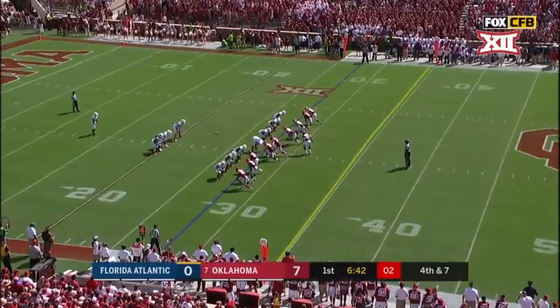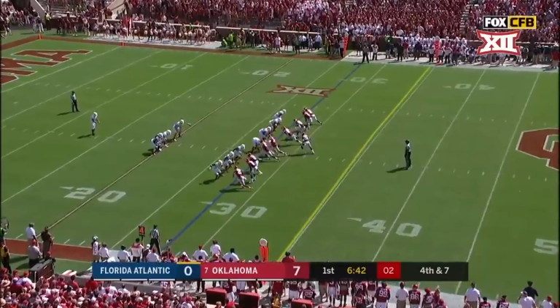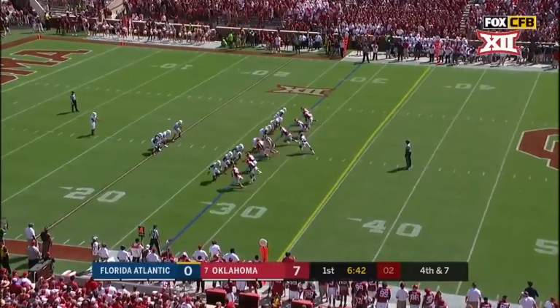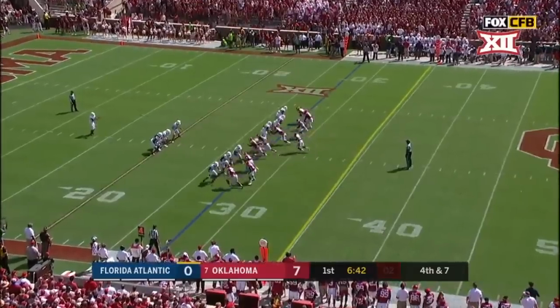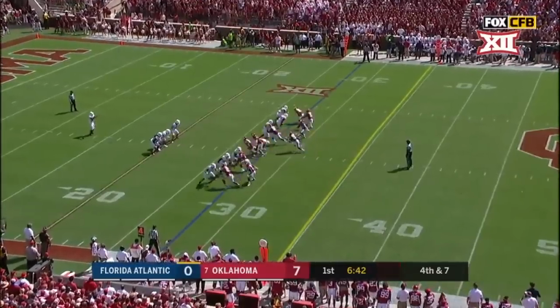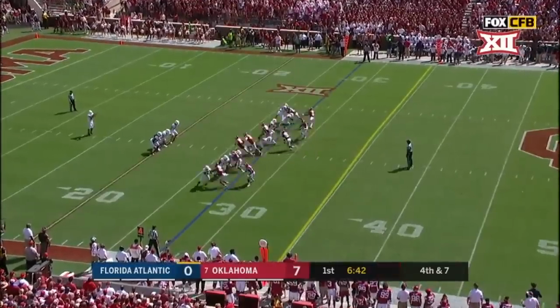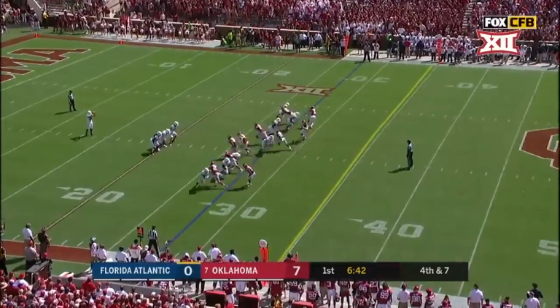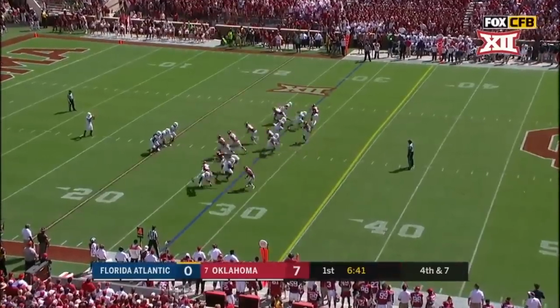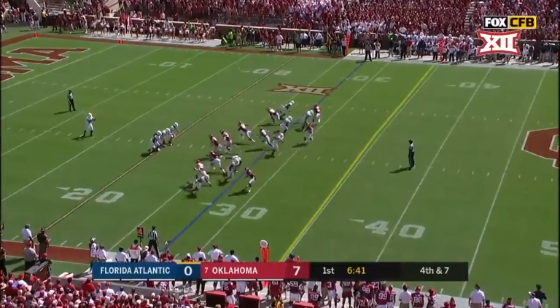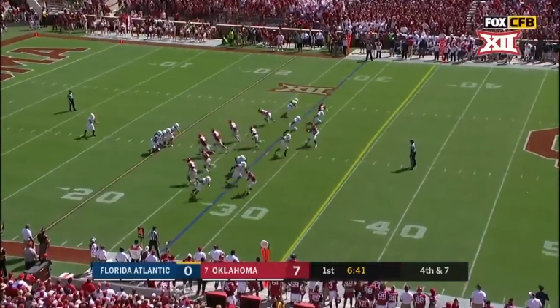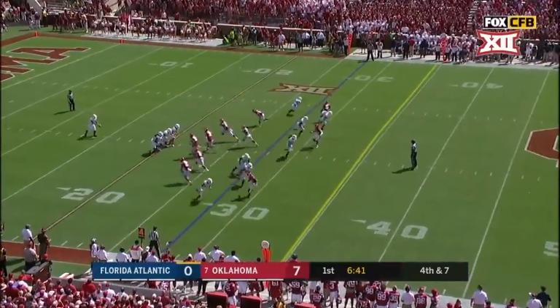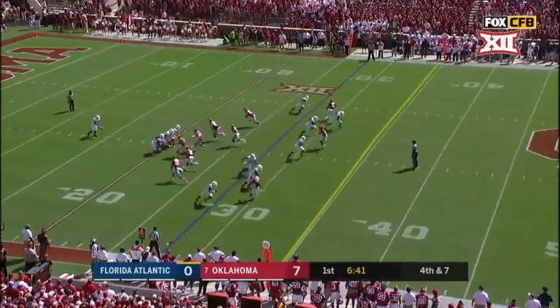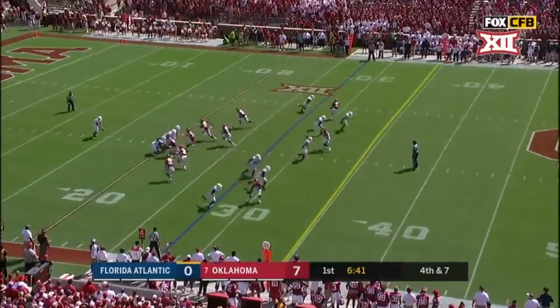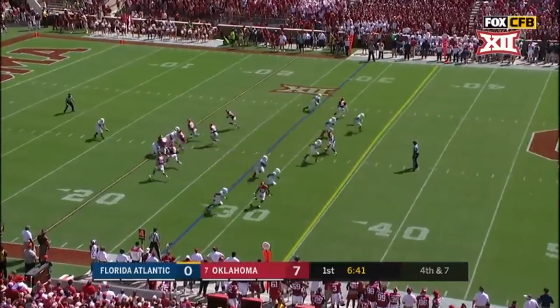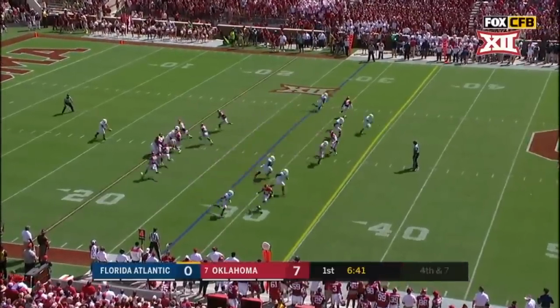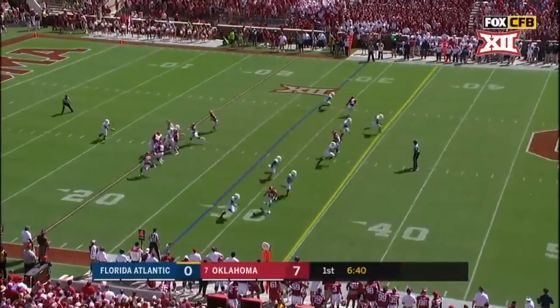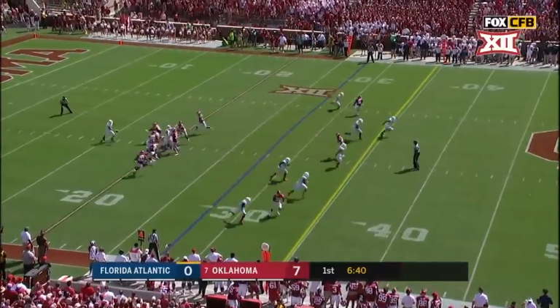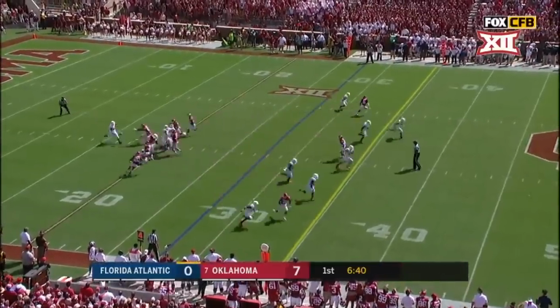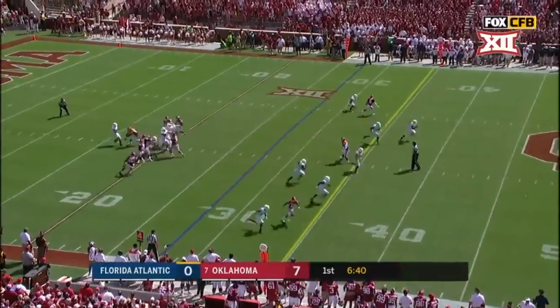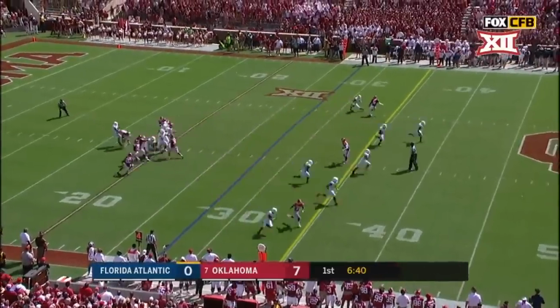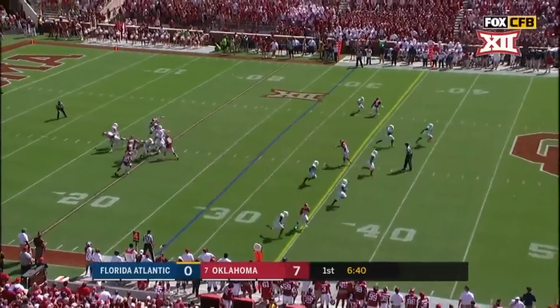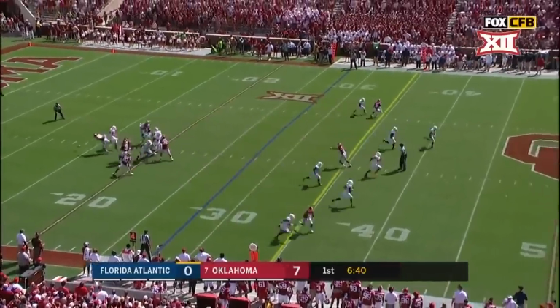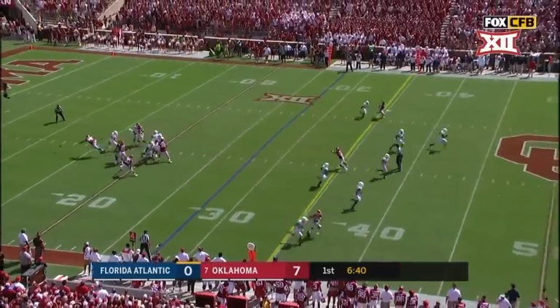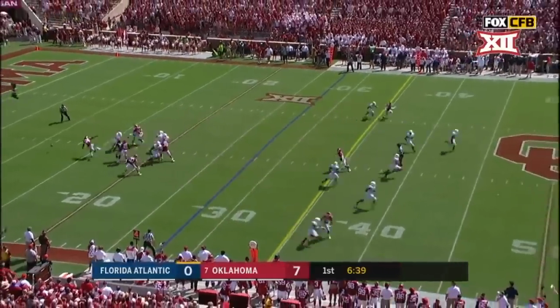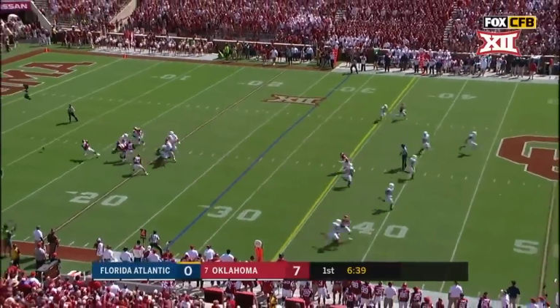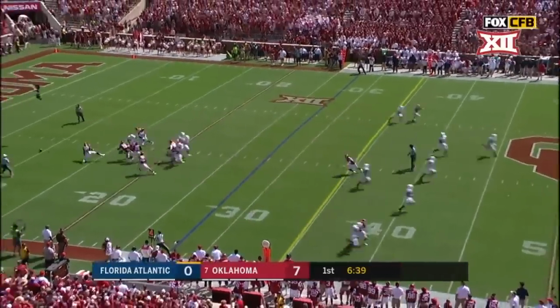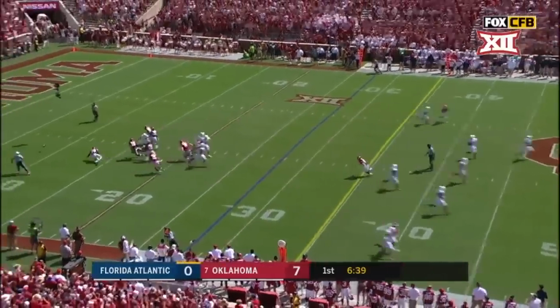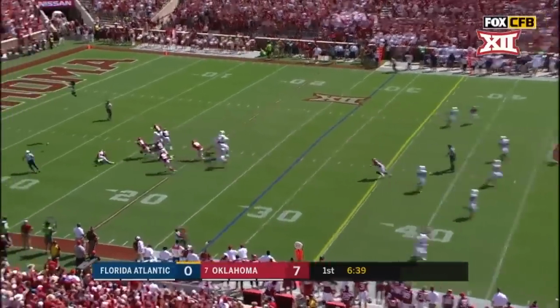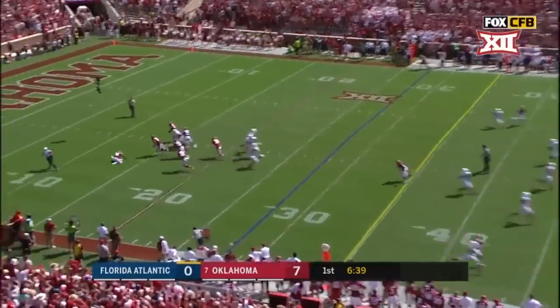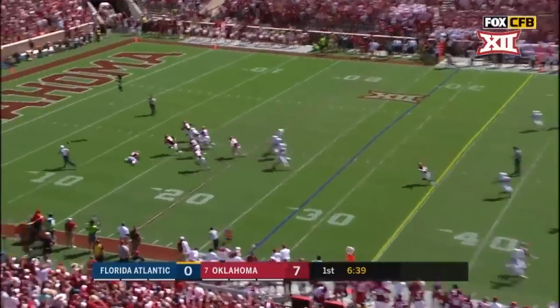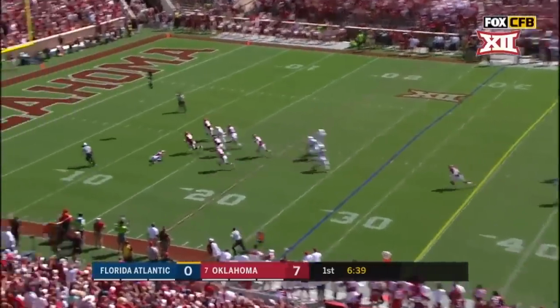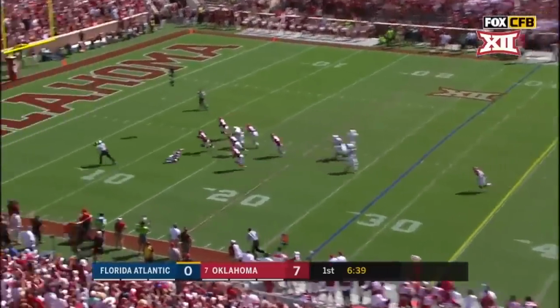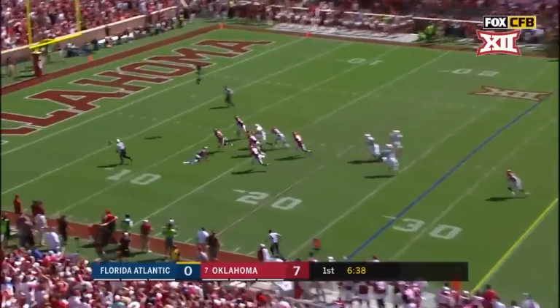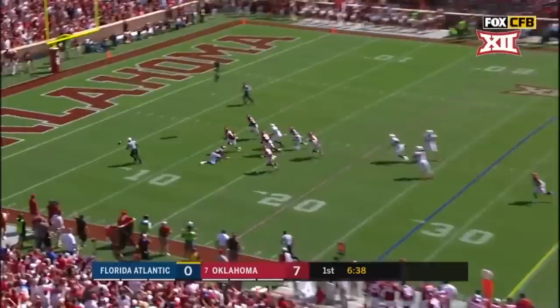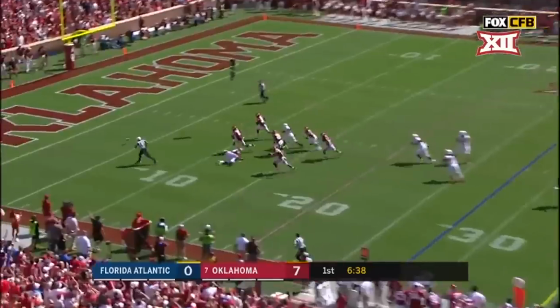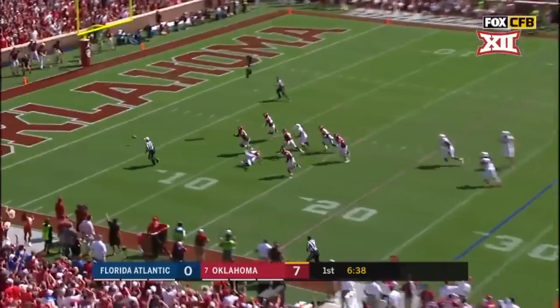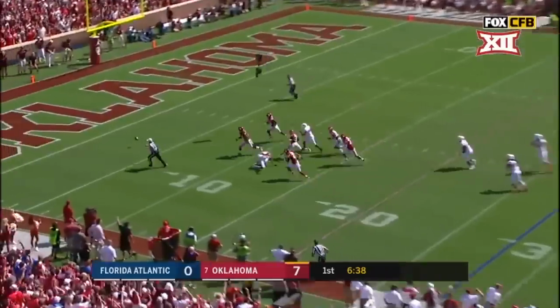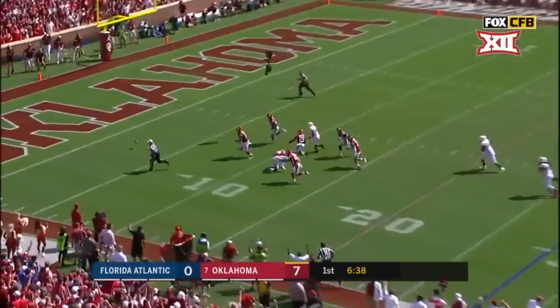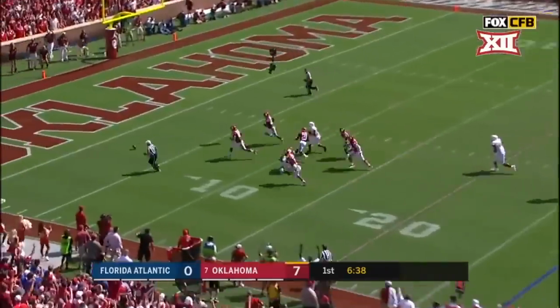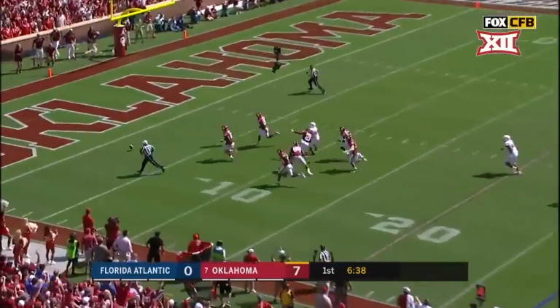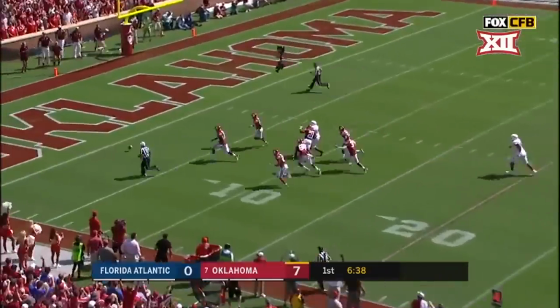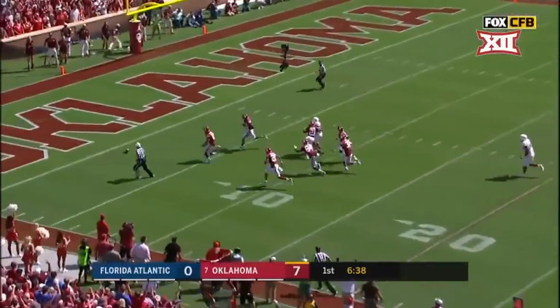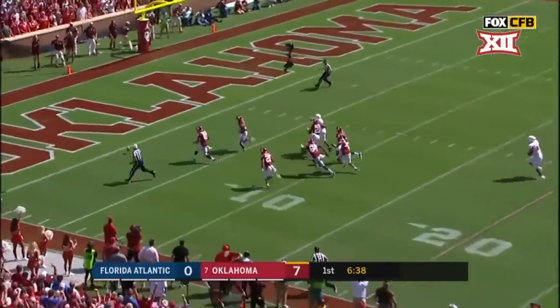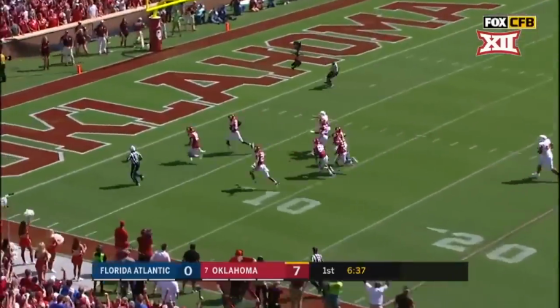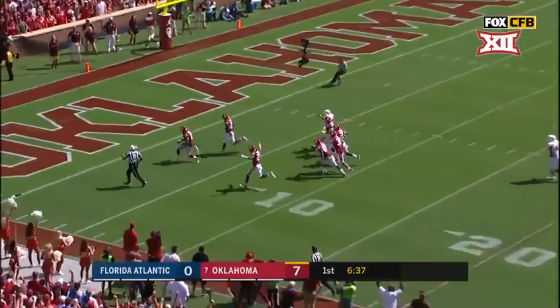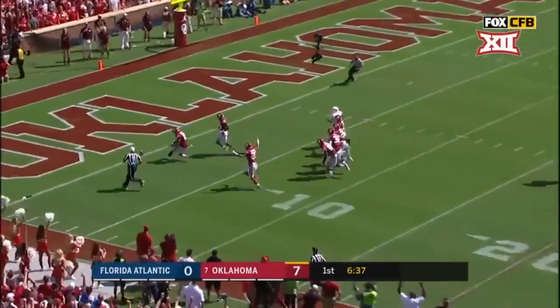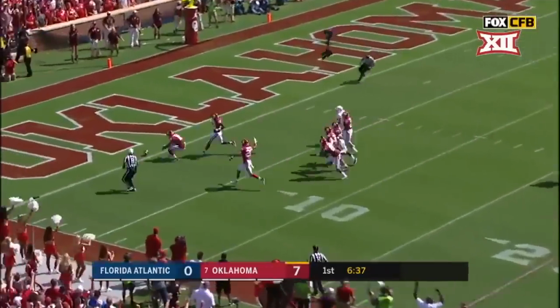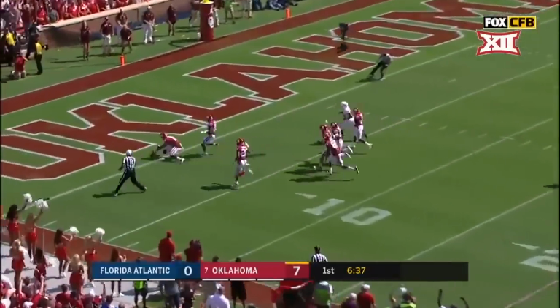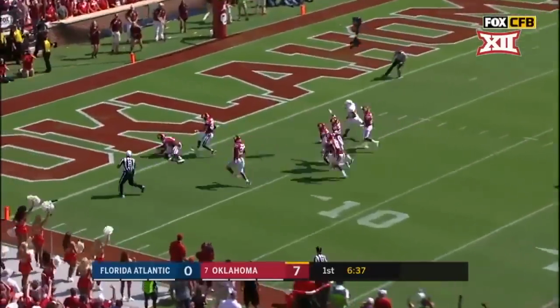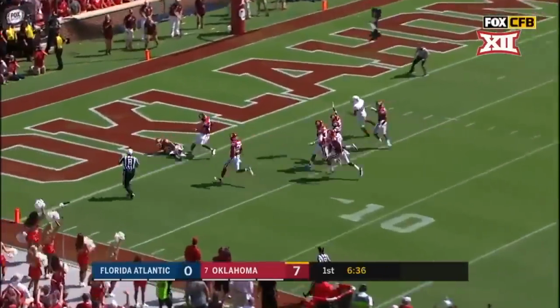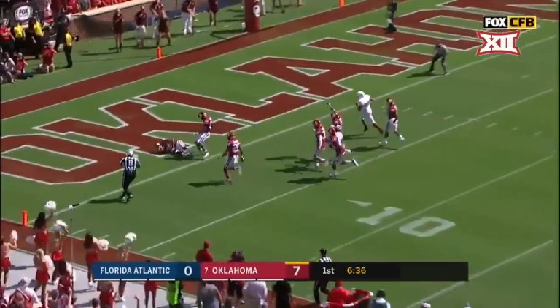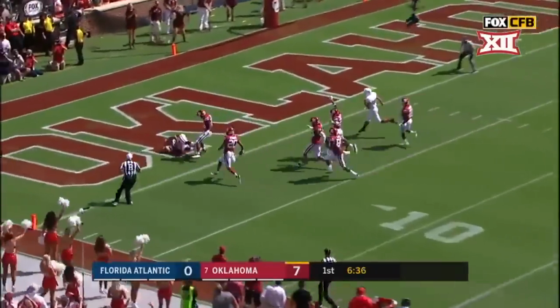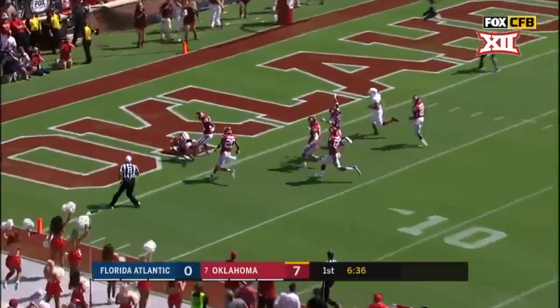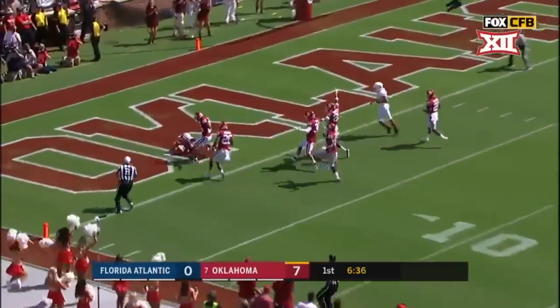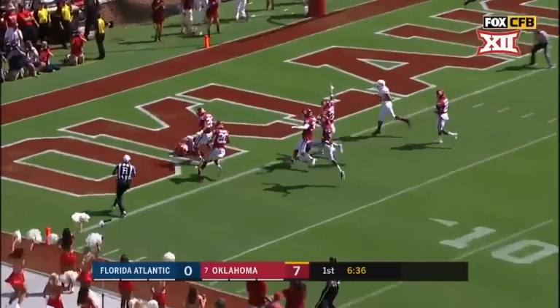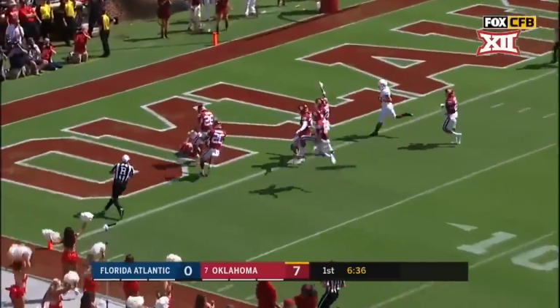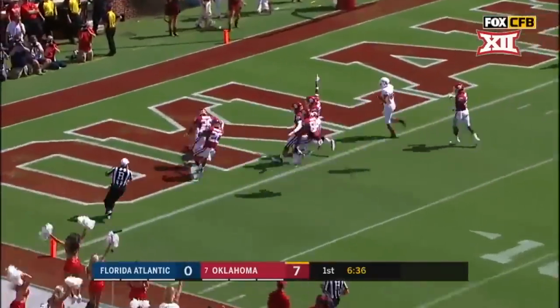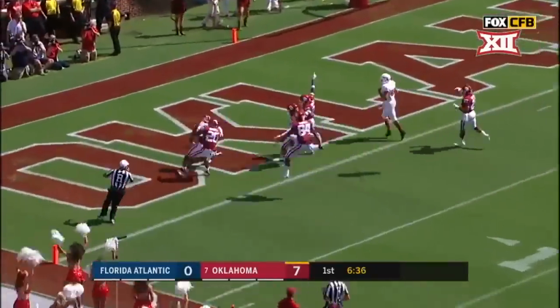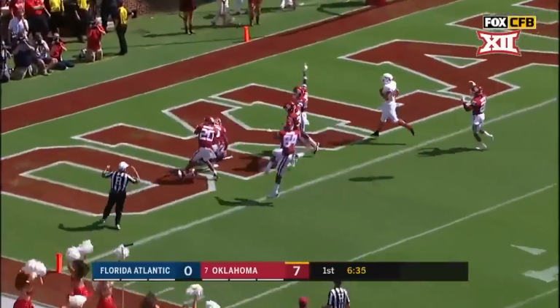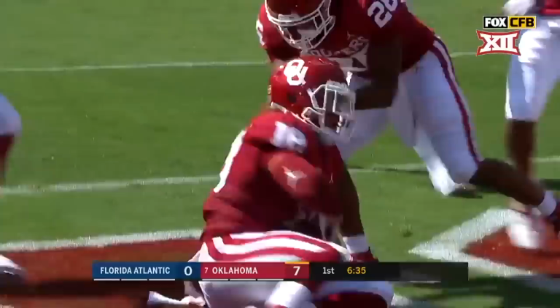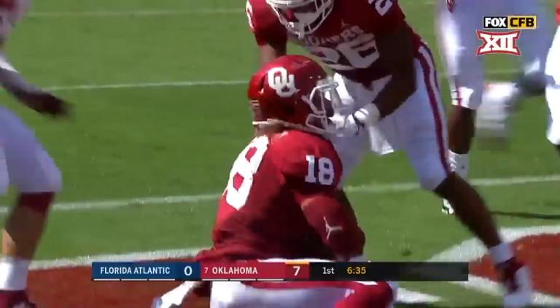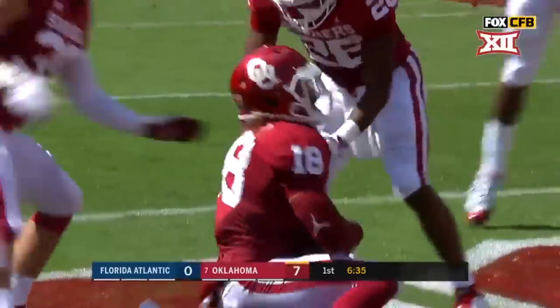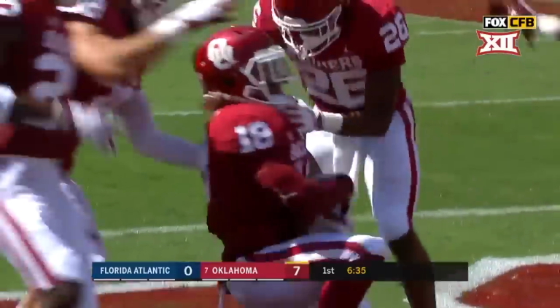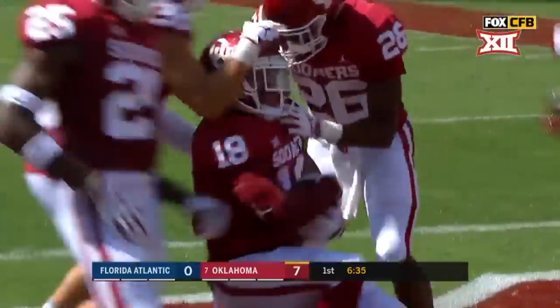Very versatile player, and that one is blocked. Oklahoma got it — touchdown Sooners.